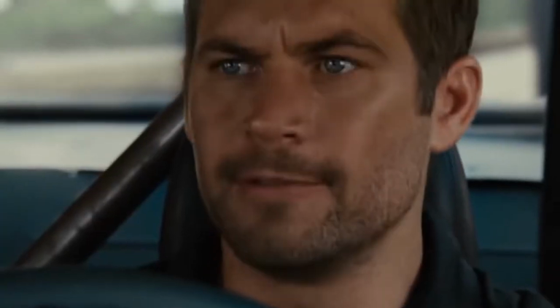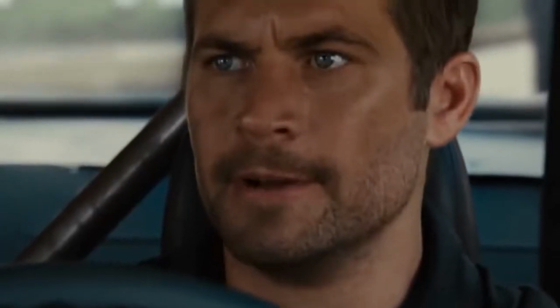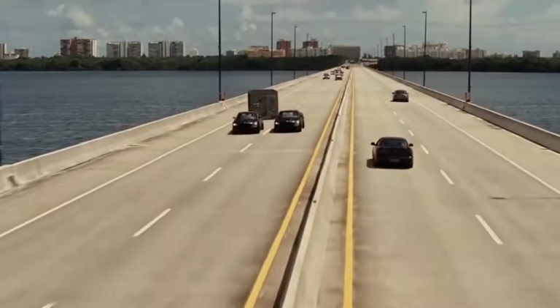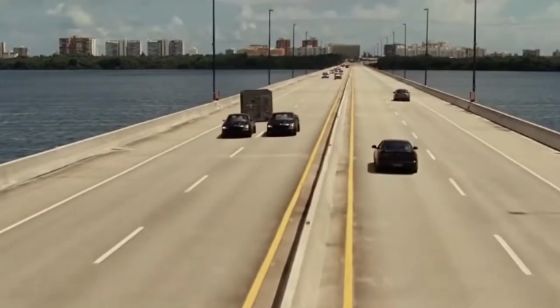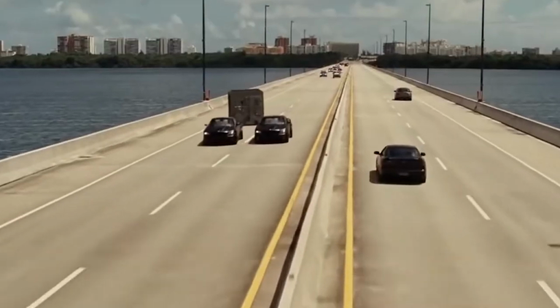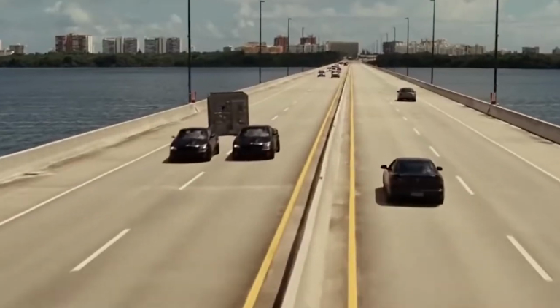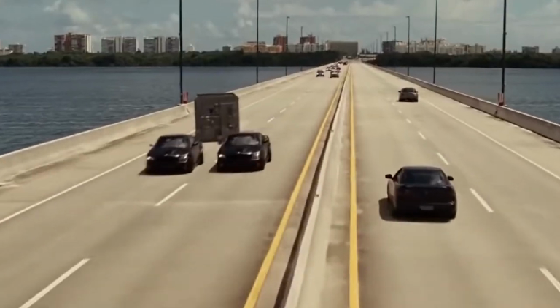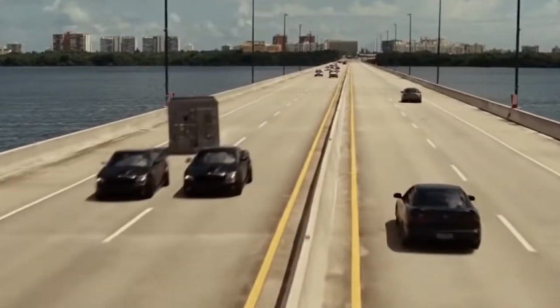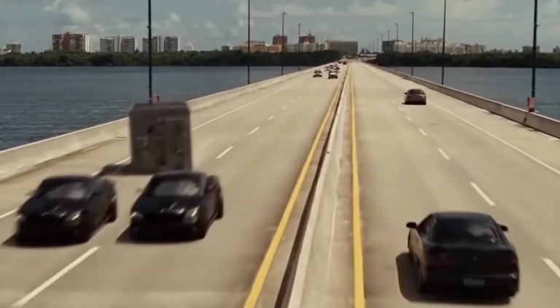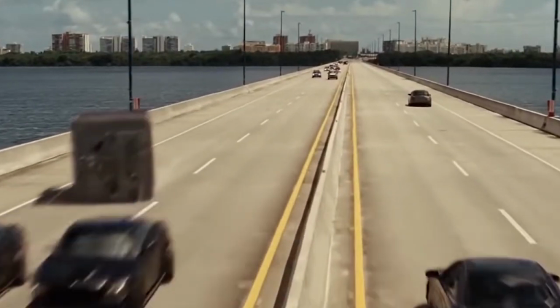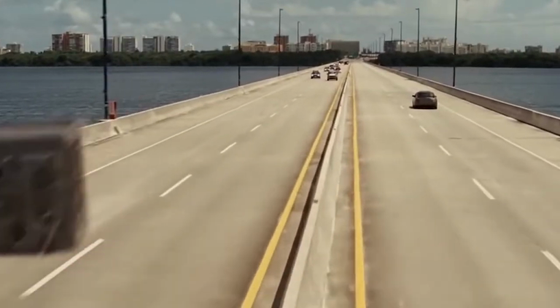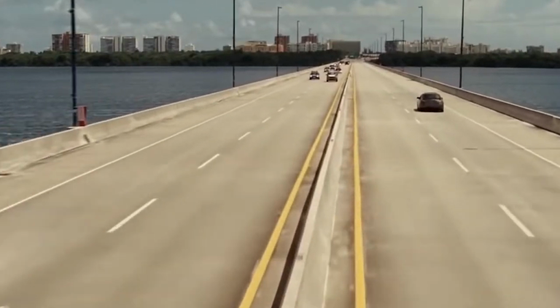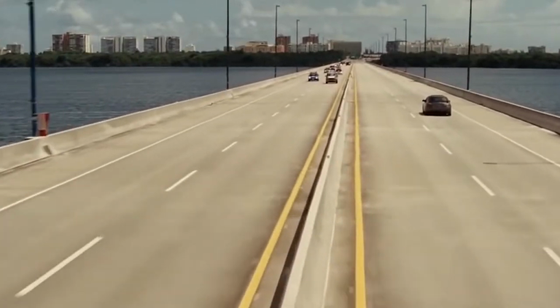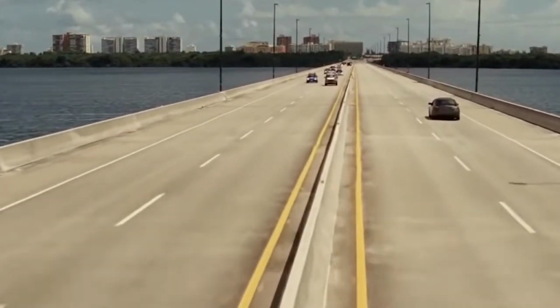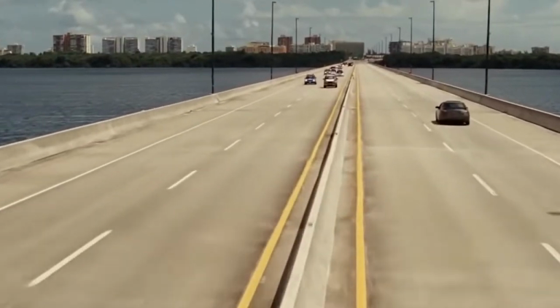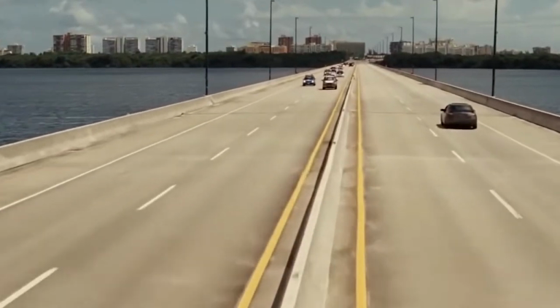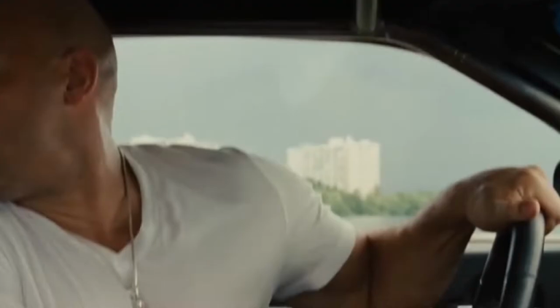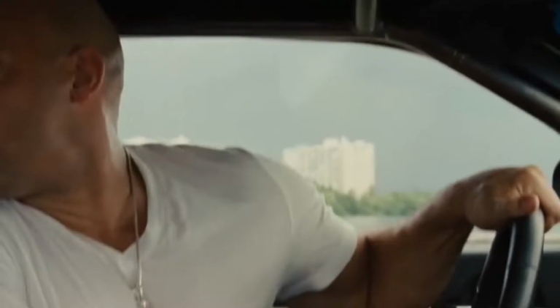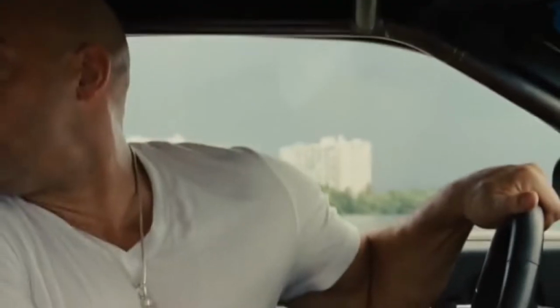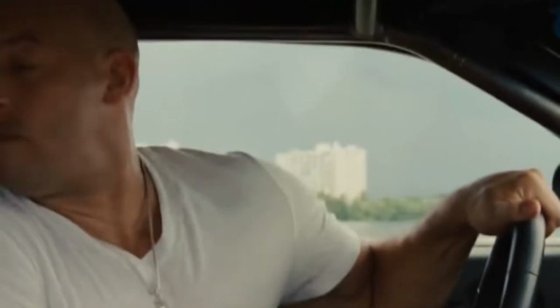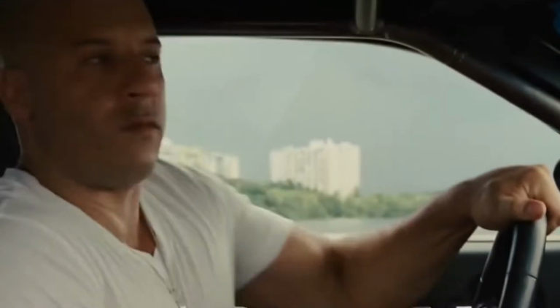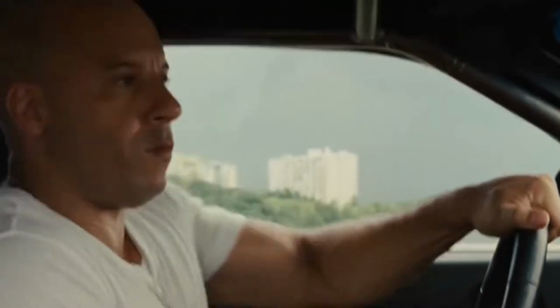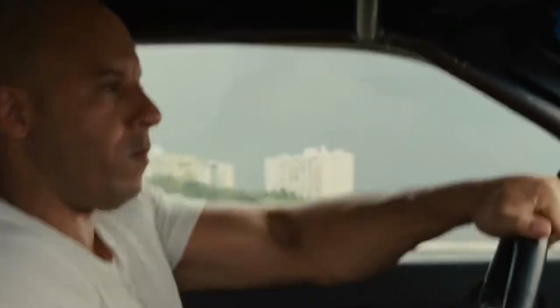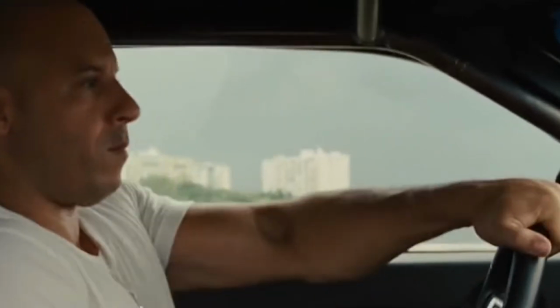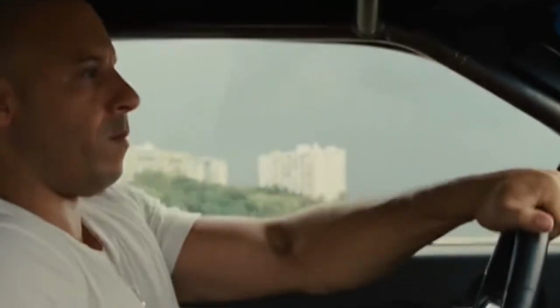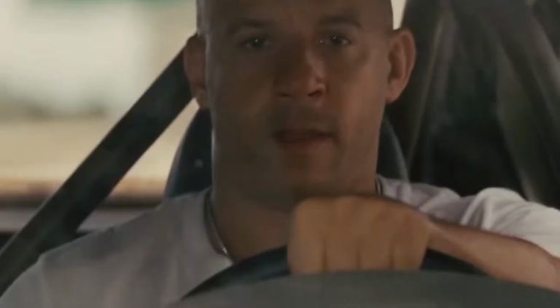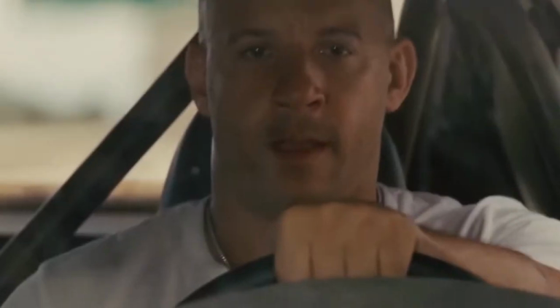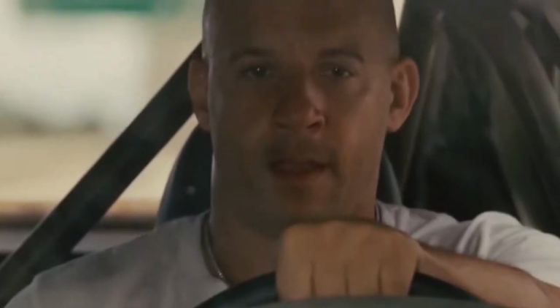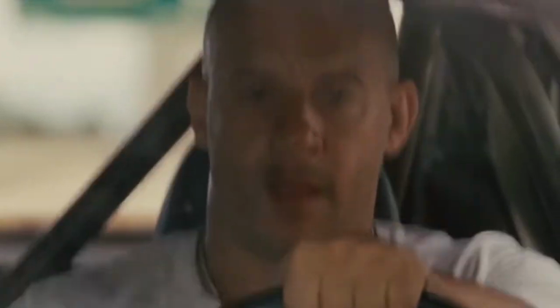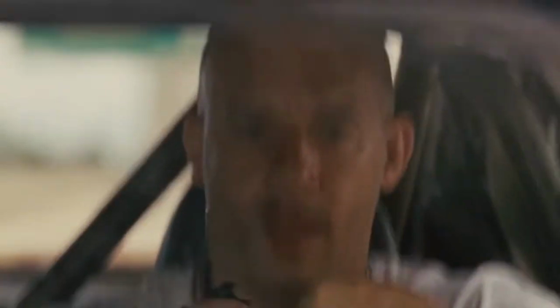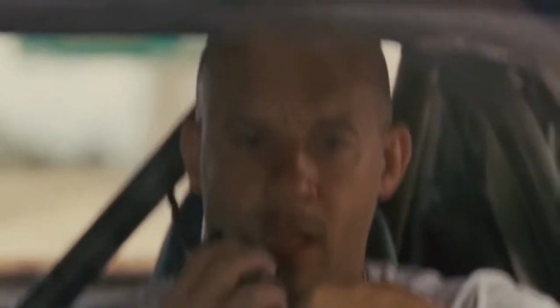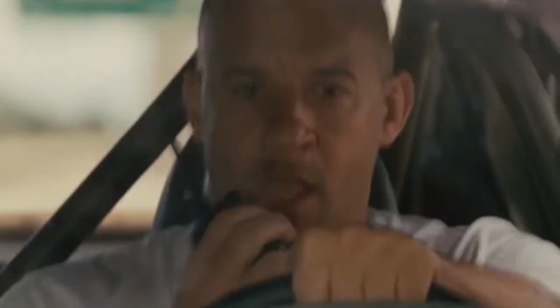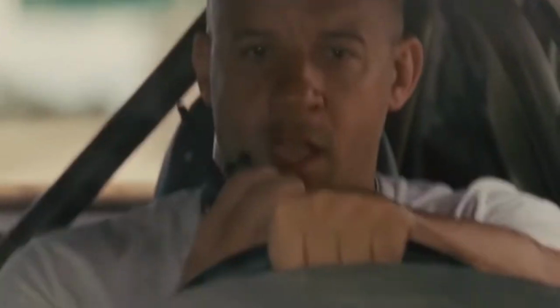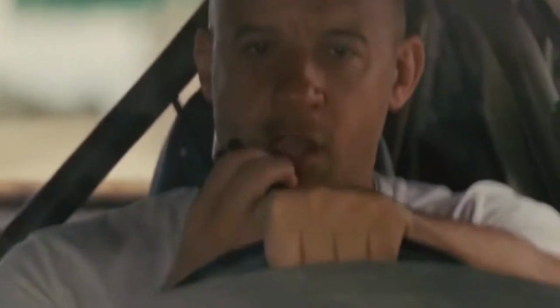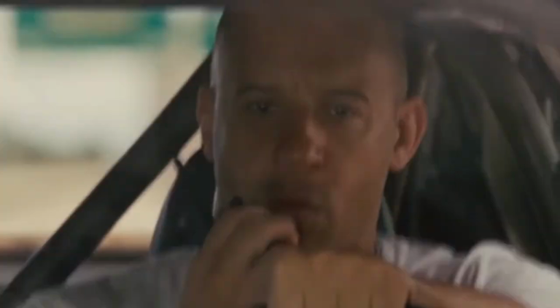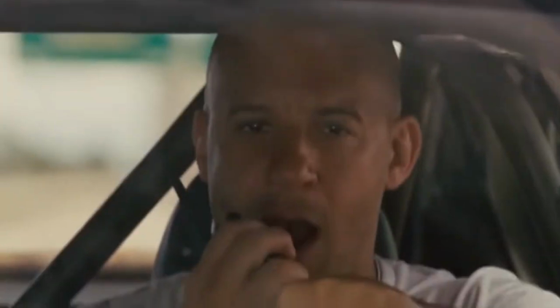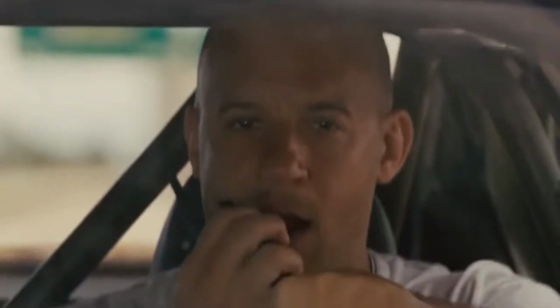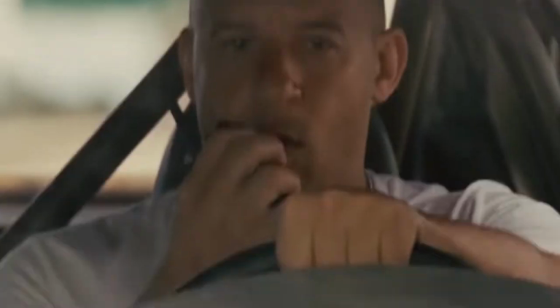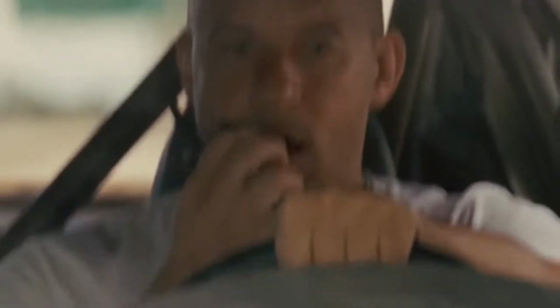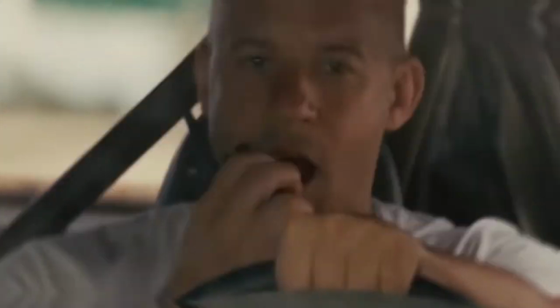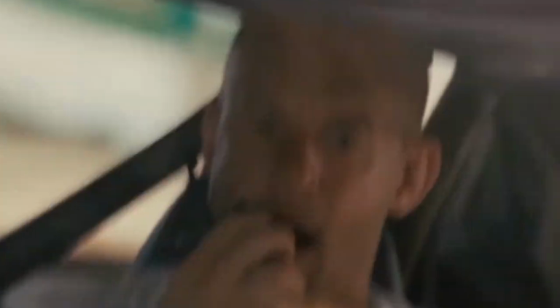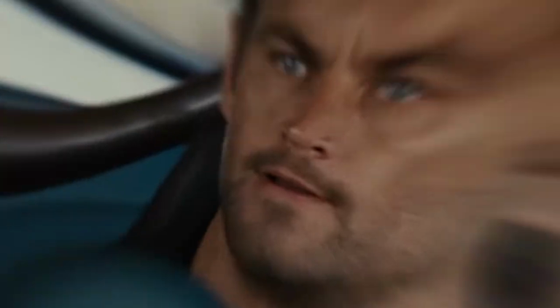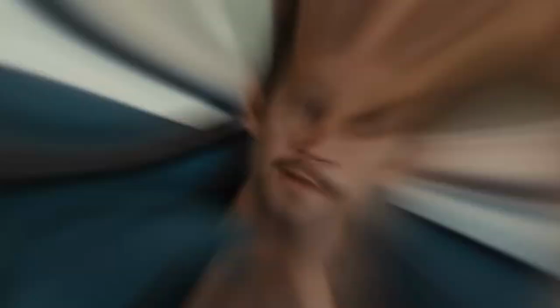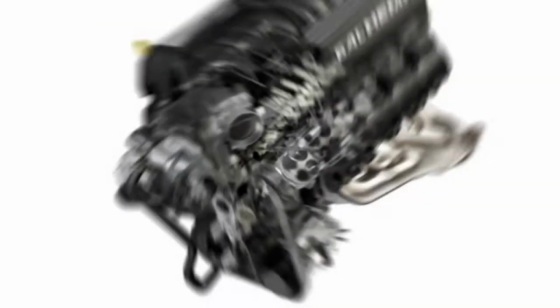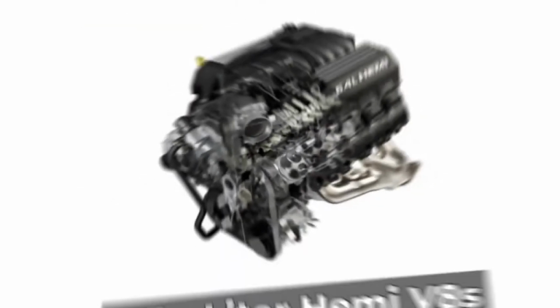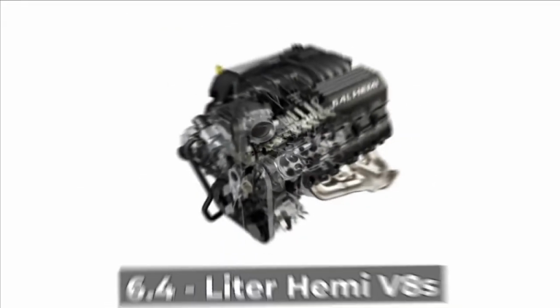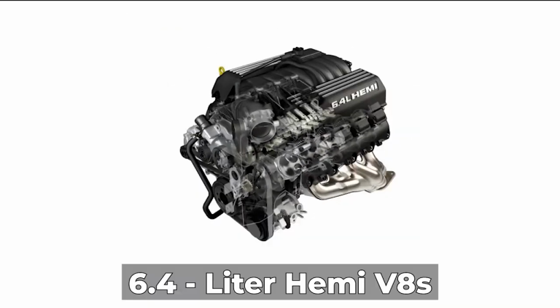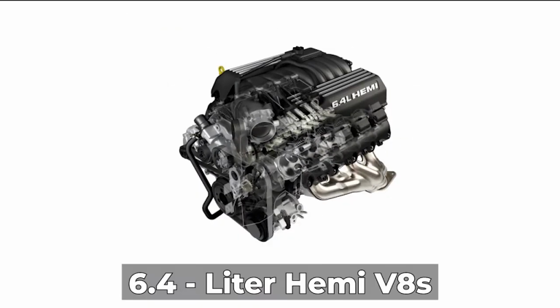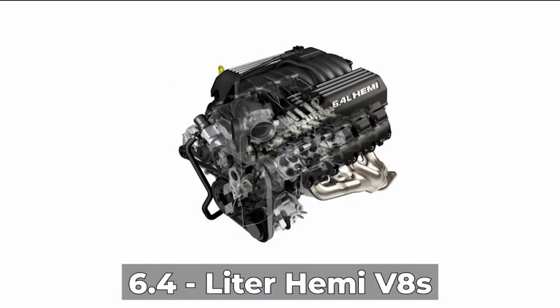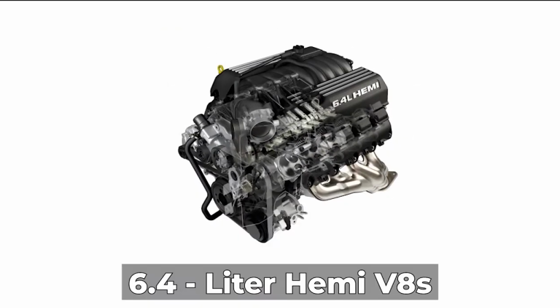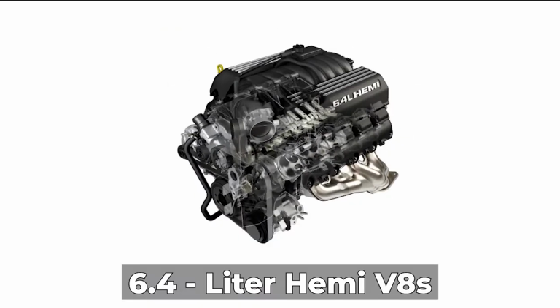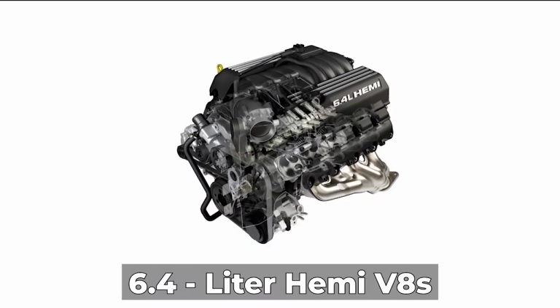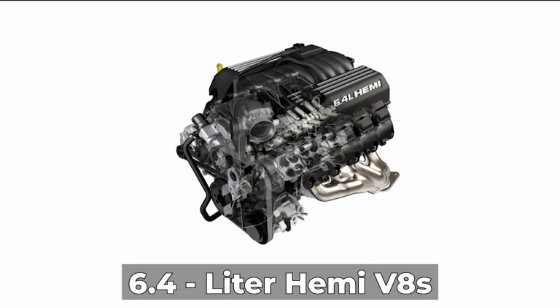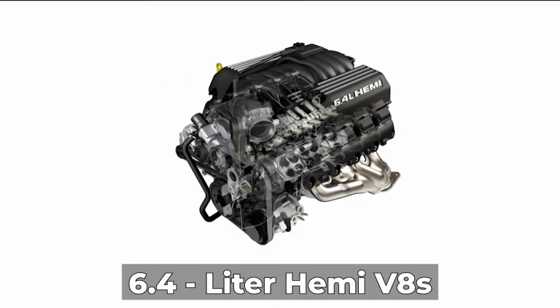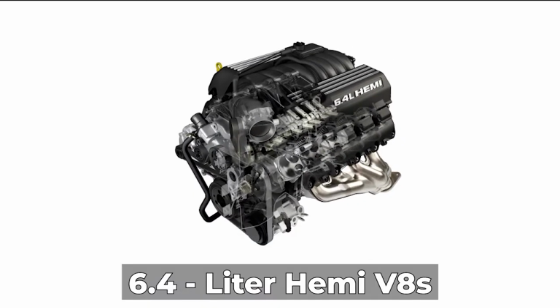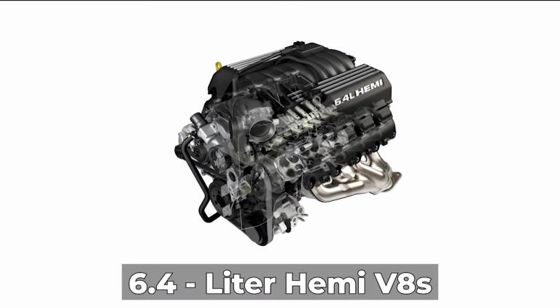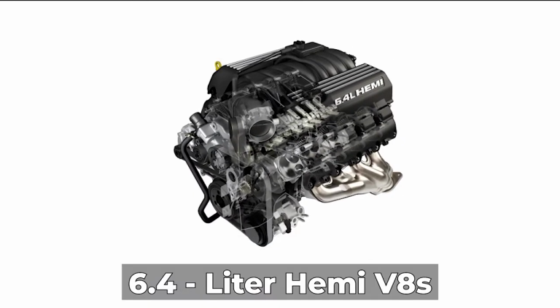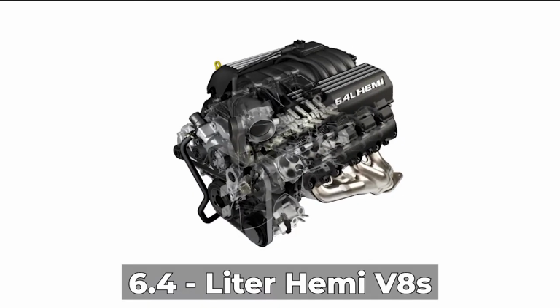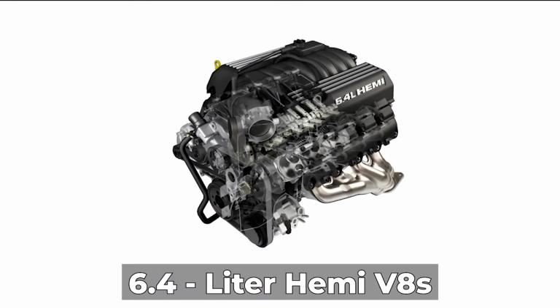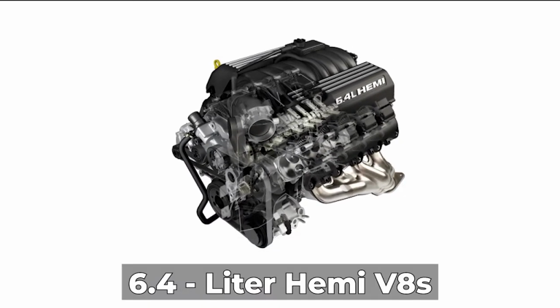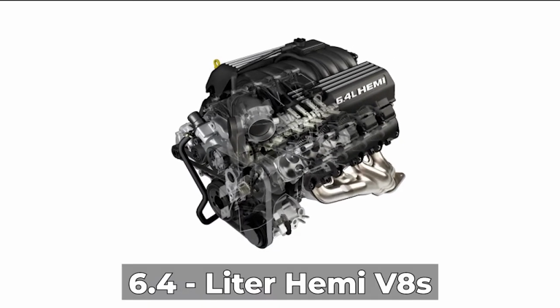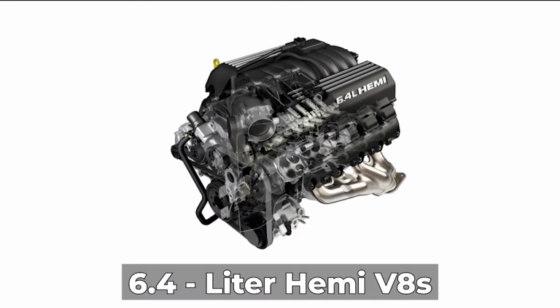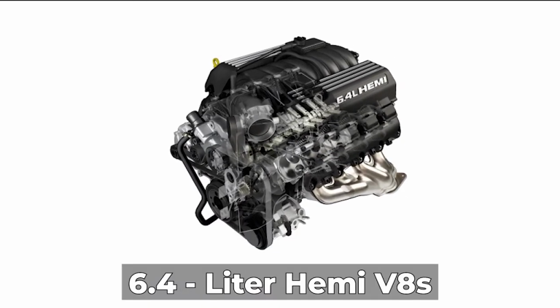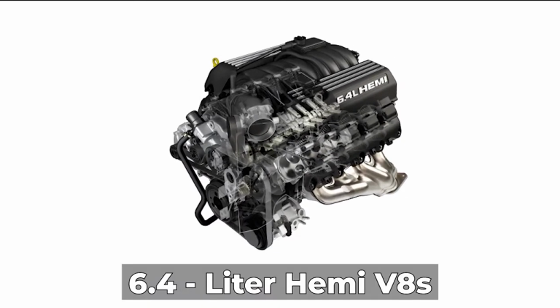Be that as it may, these muscular vehicles can produce 470 horsepower, since they have 6.4 liter Hemi V8 engines.